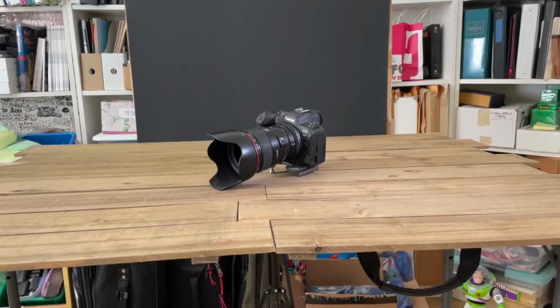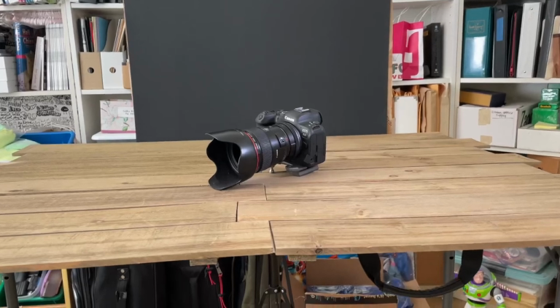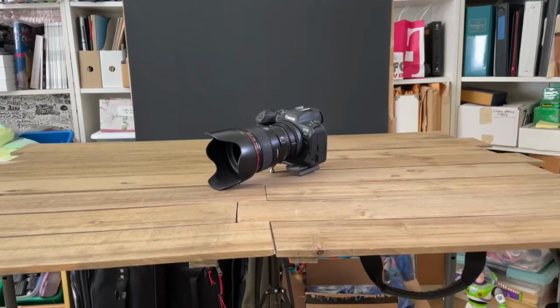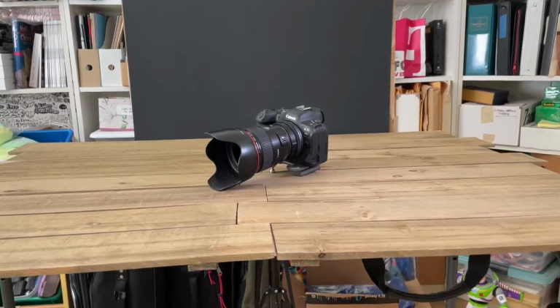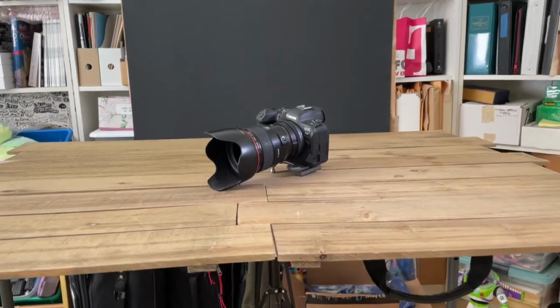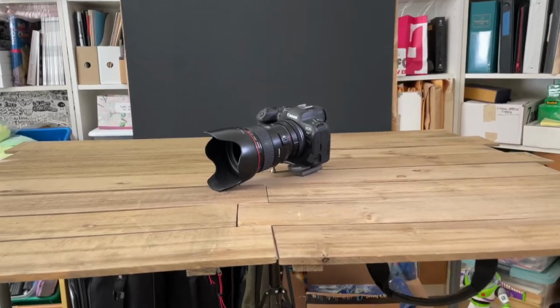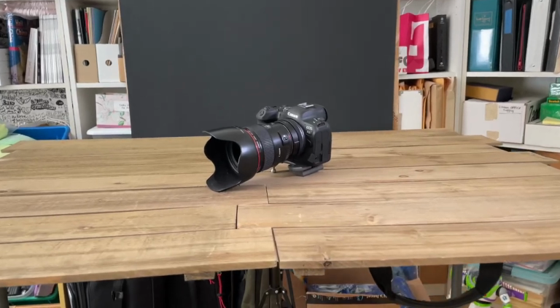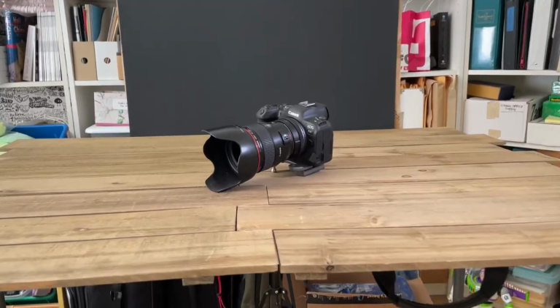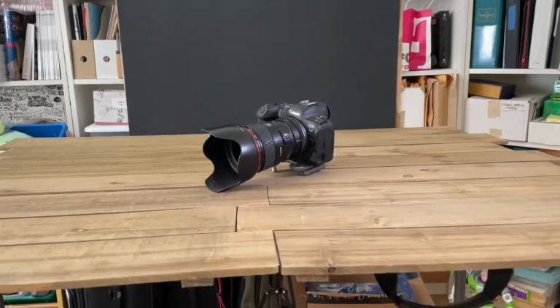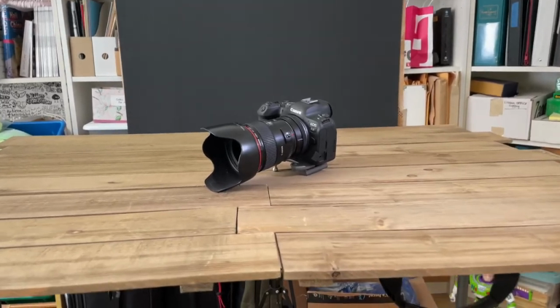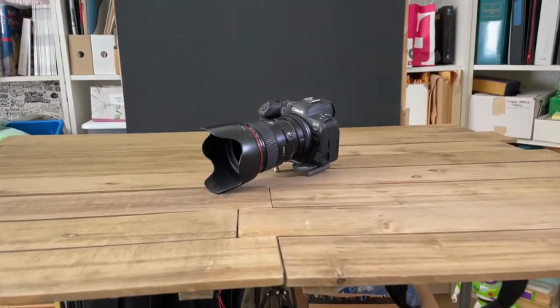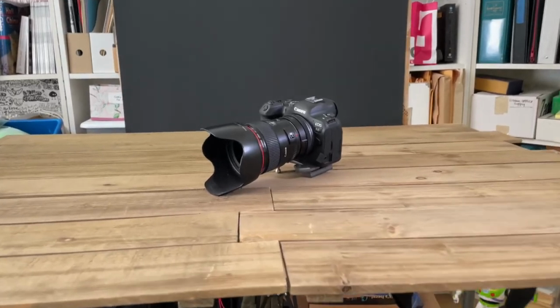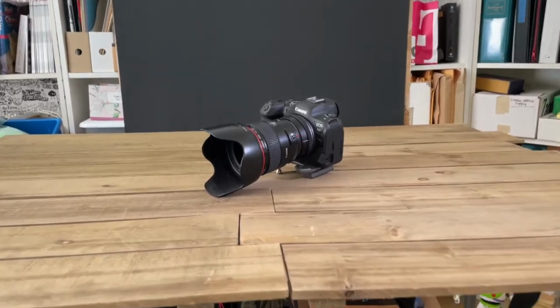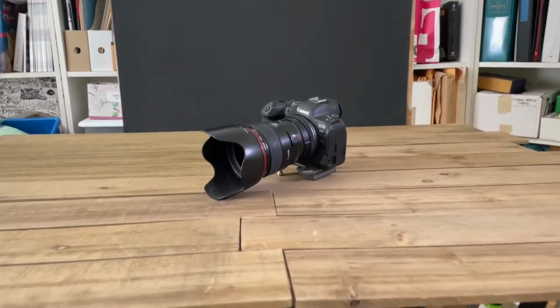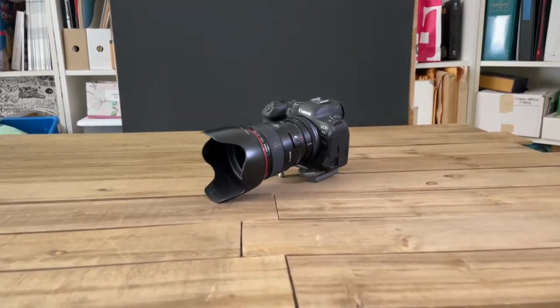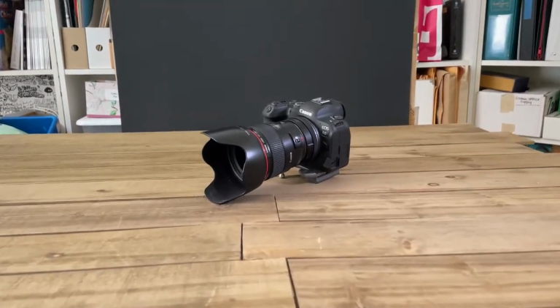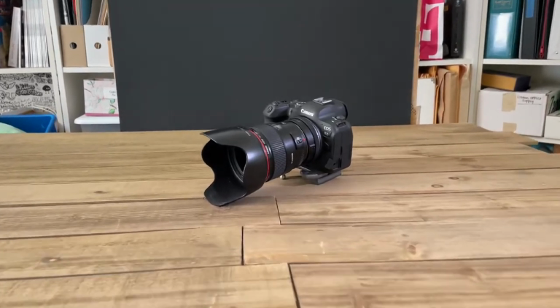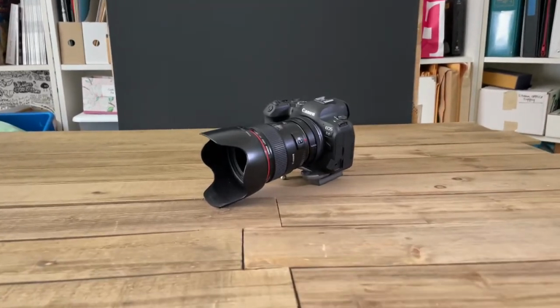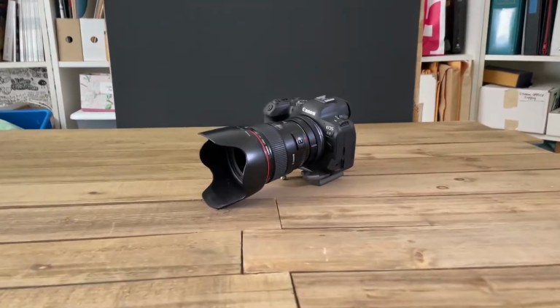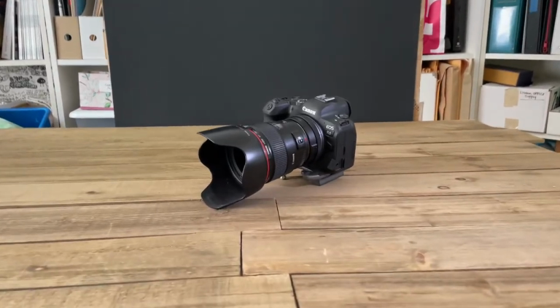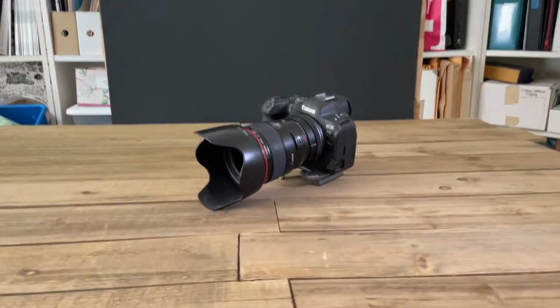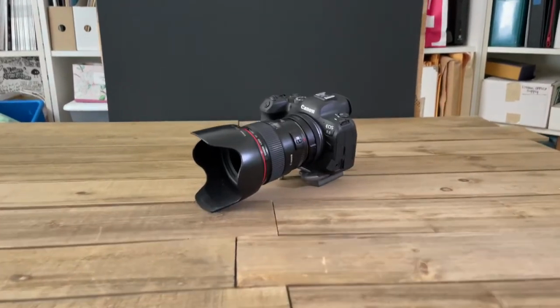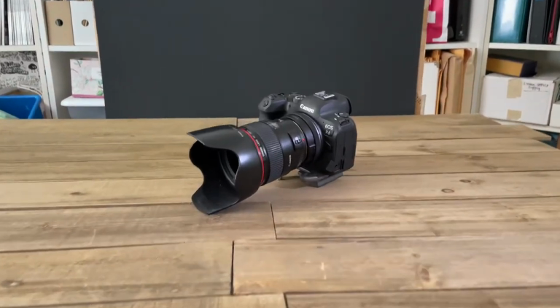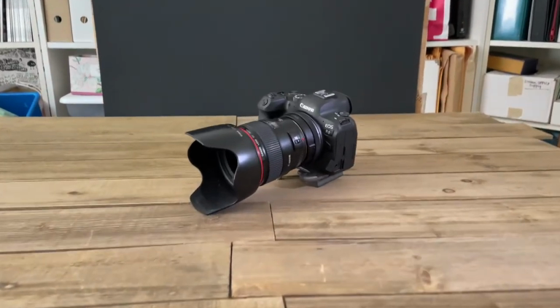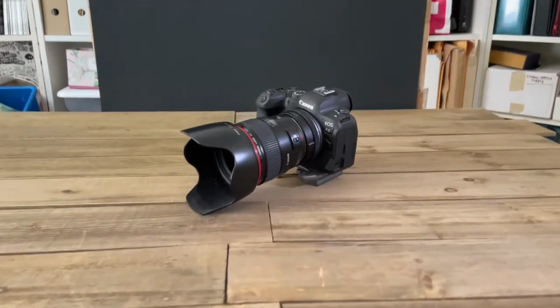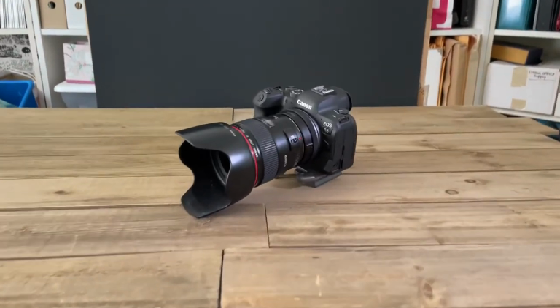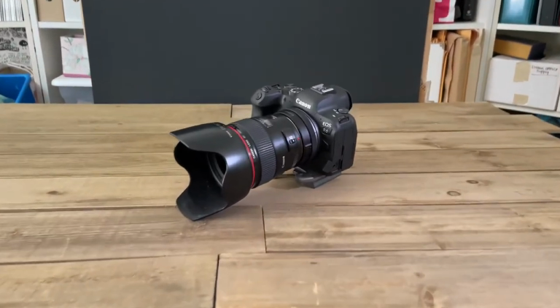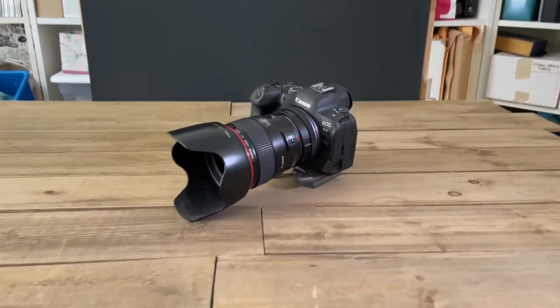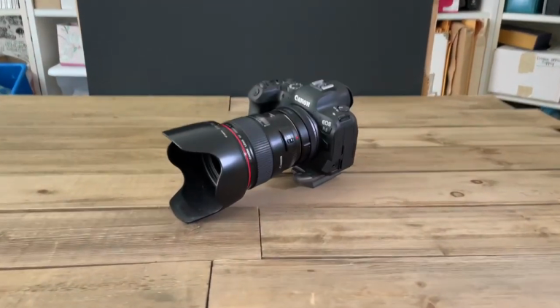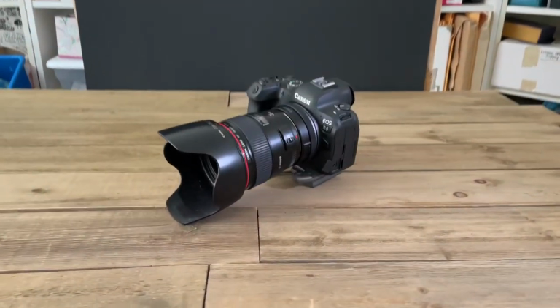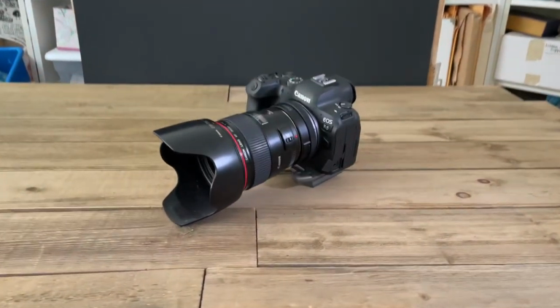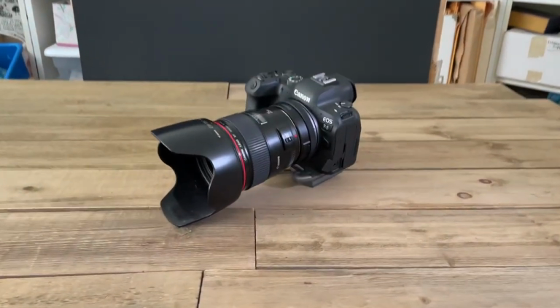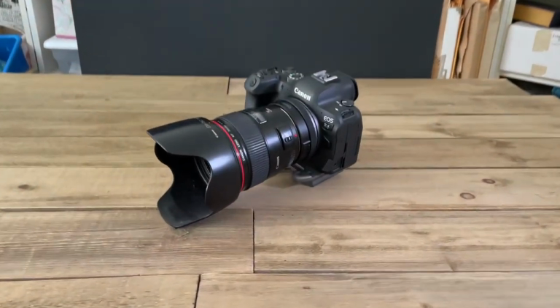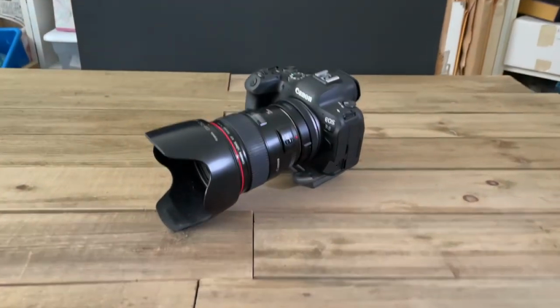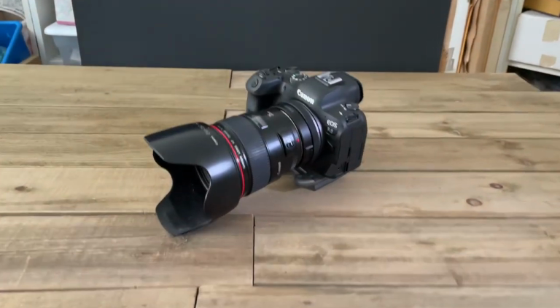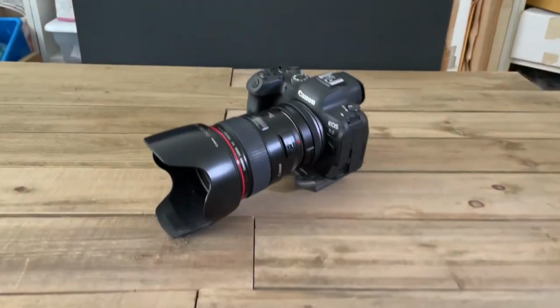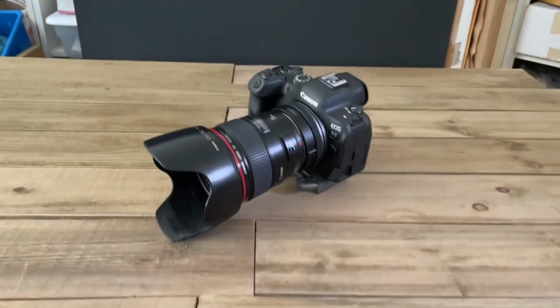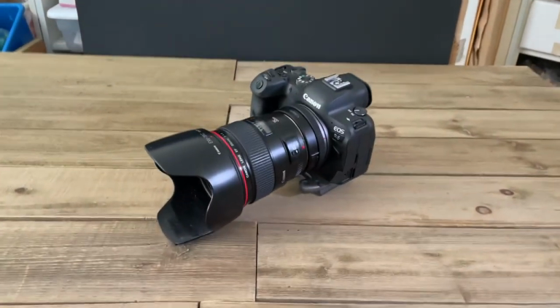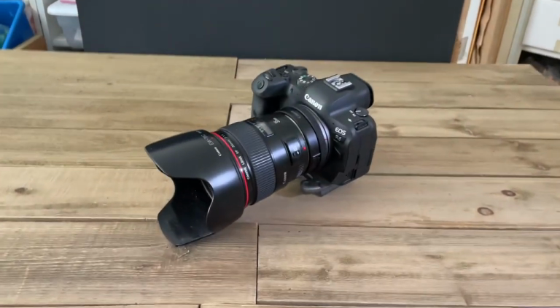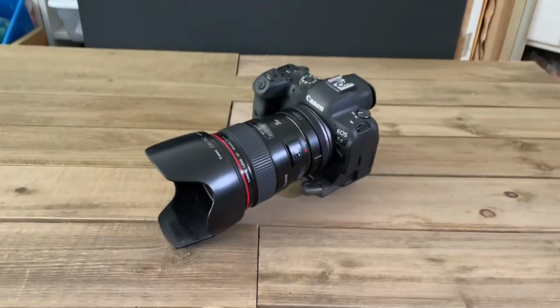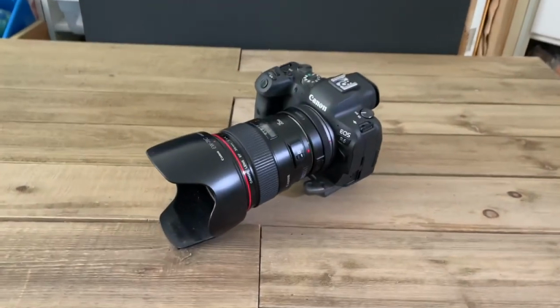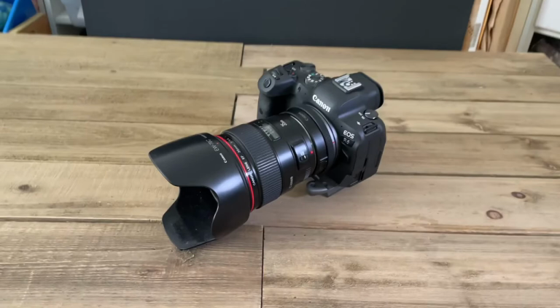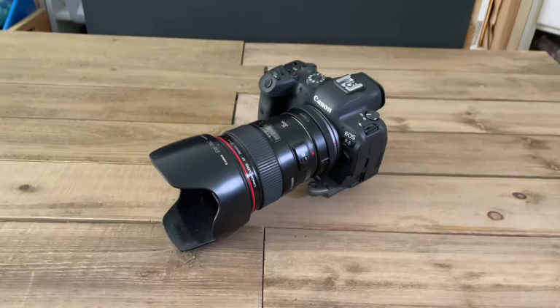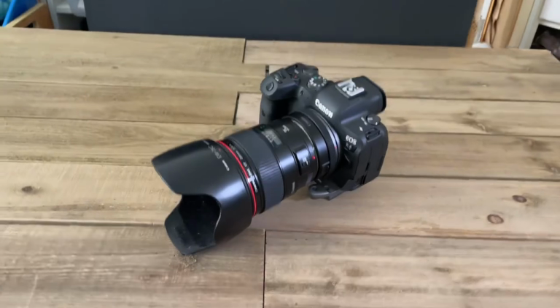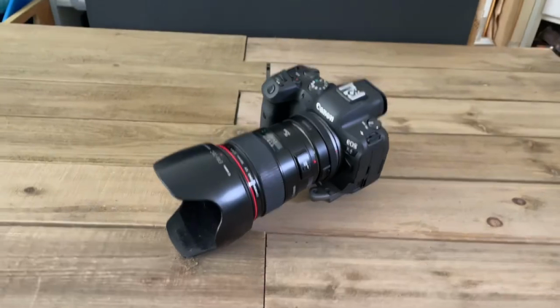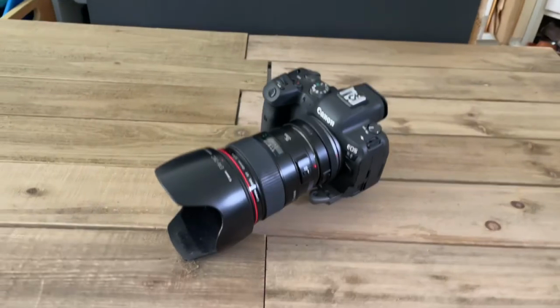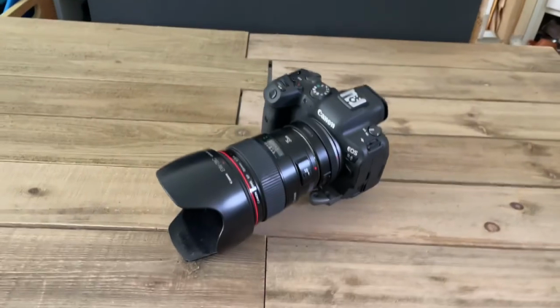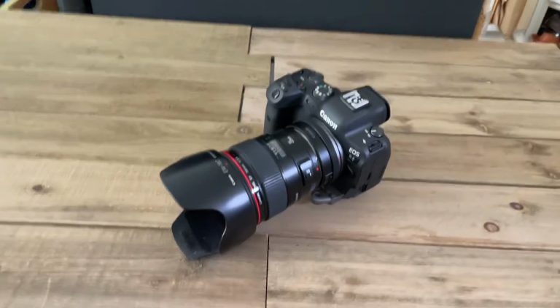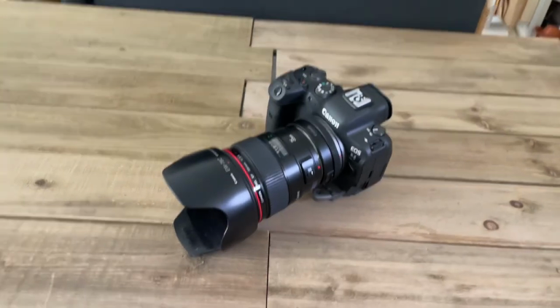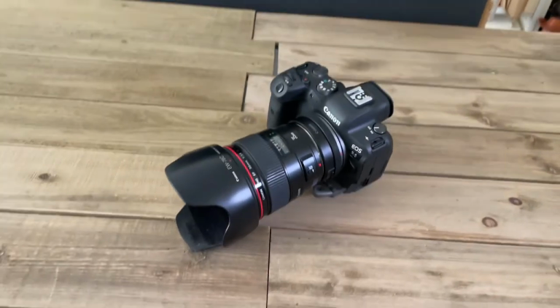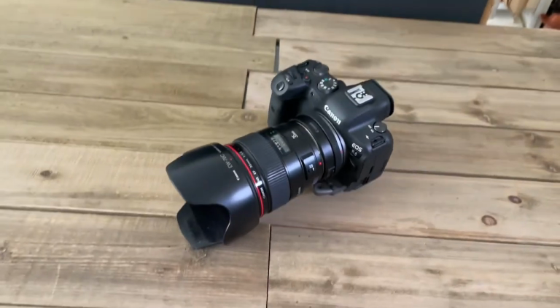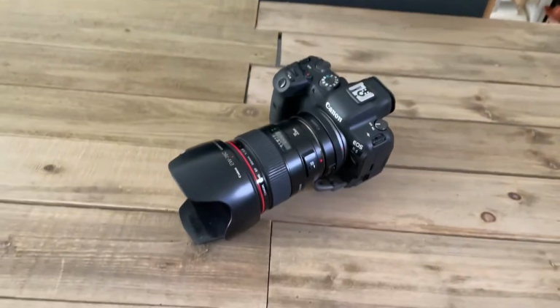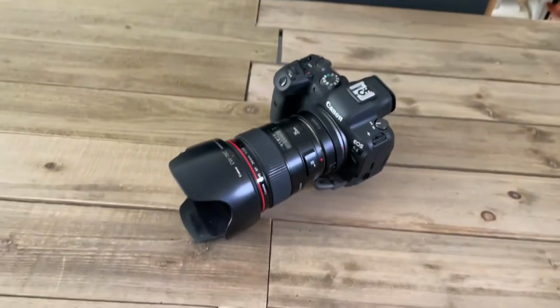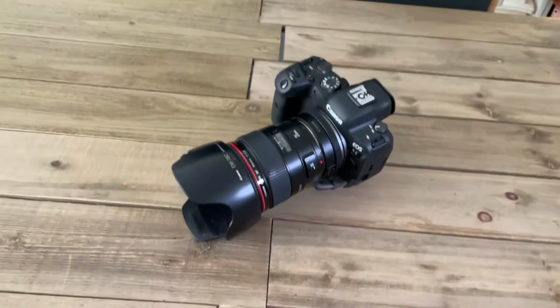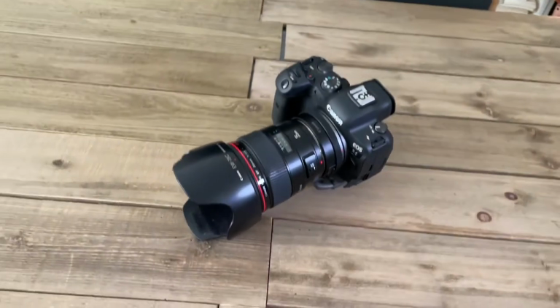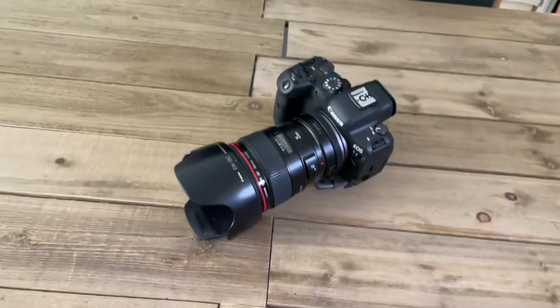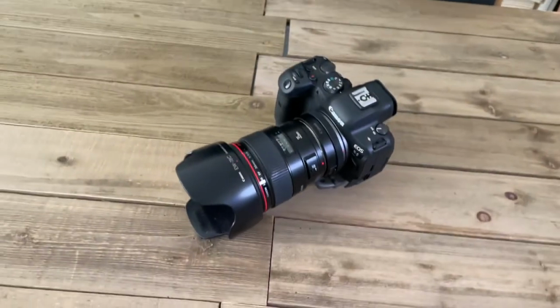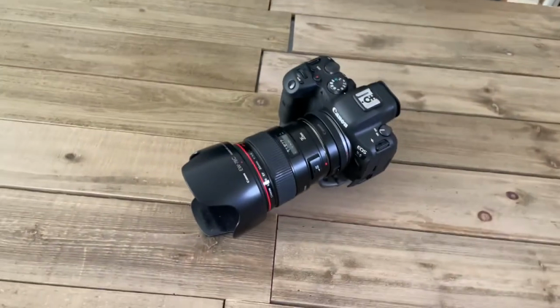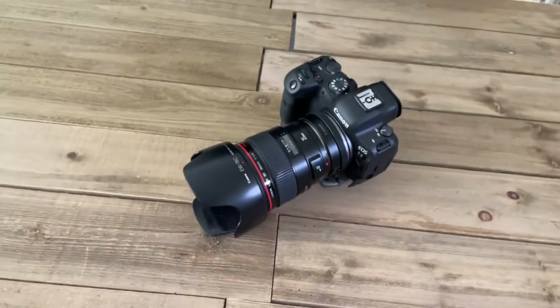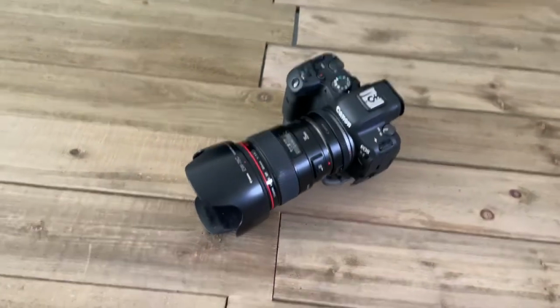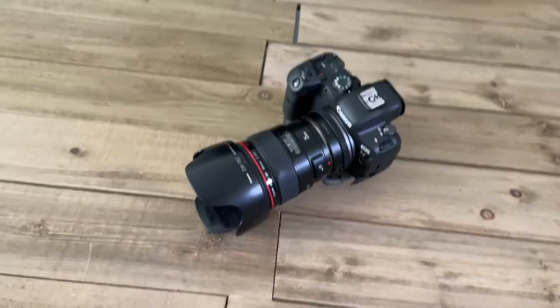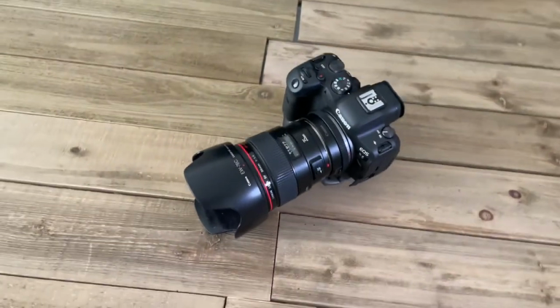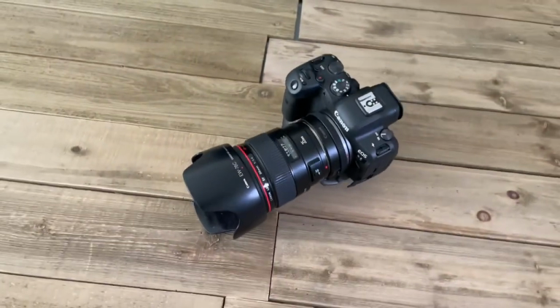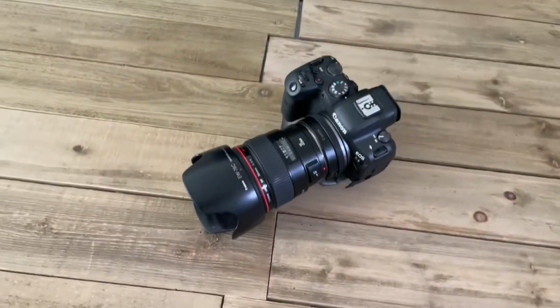Hey, how you doing? It's Mitch from Mitchell Lou Toy Photography. I am still loving my new camera, the Canon R6 — a game changer.